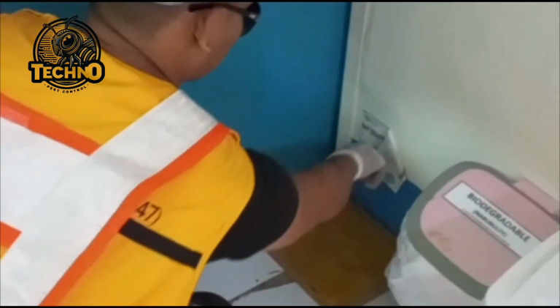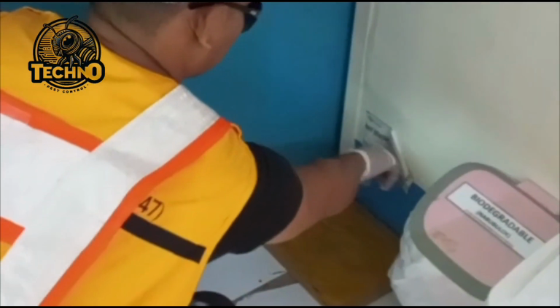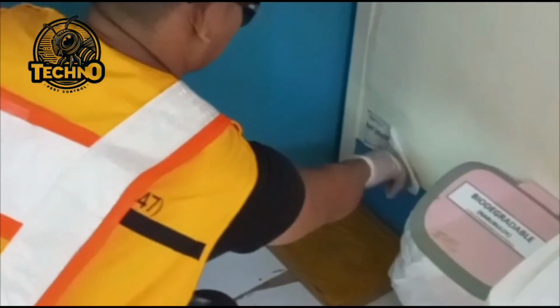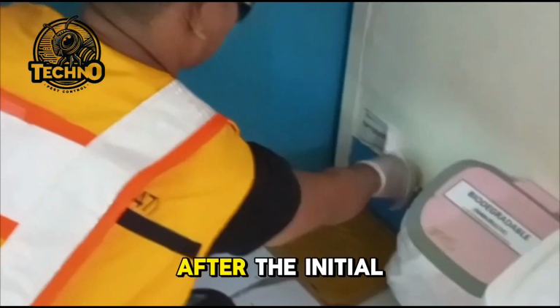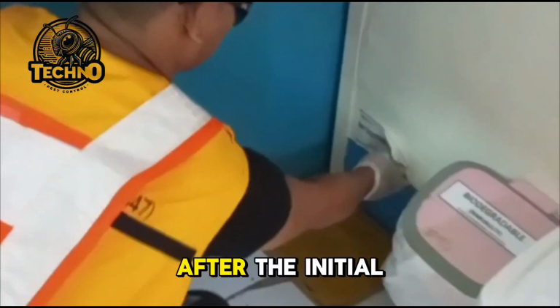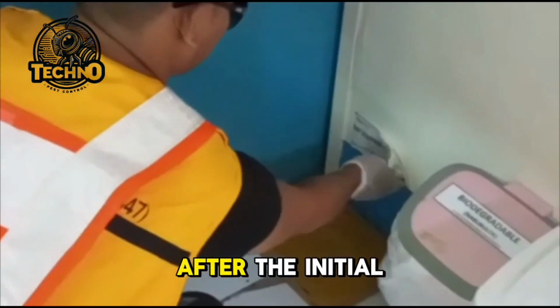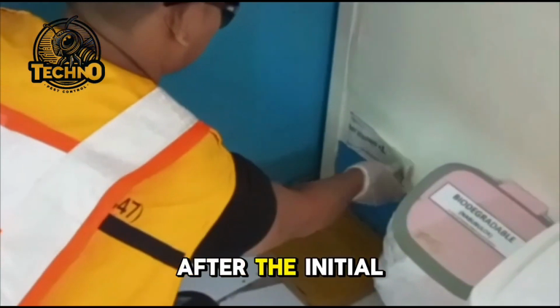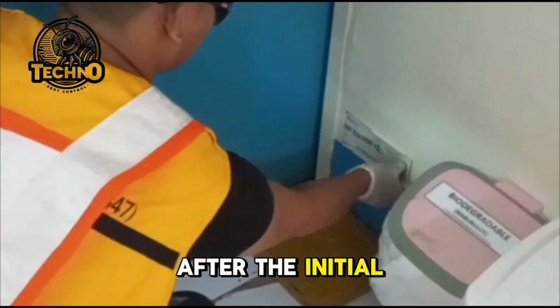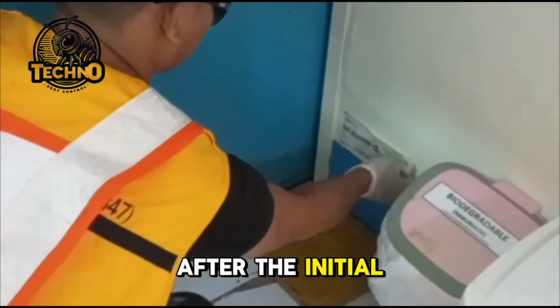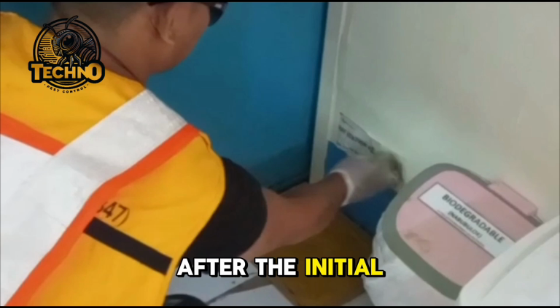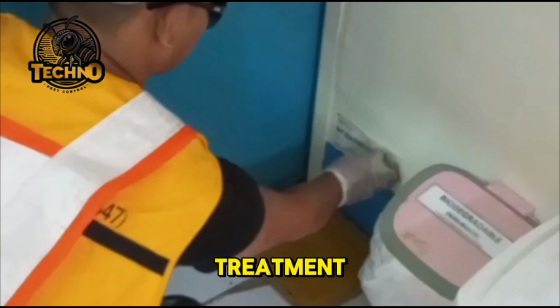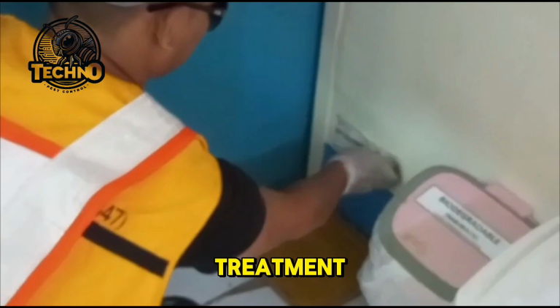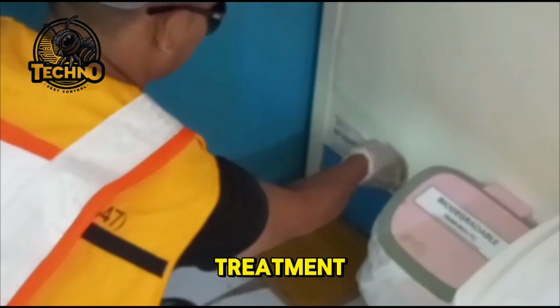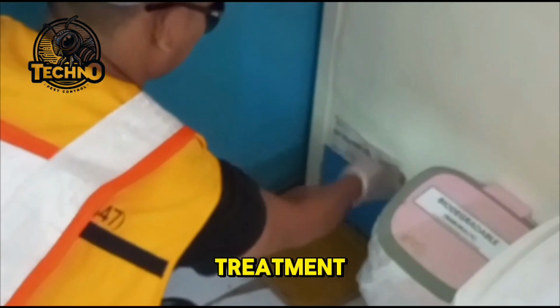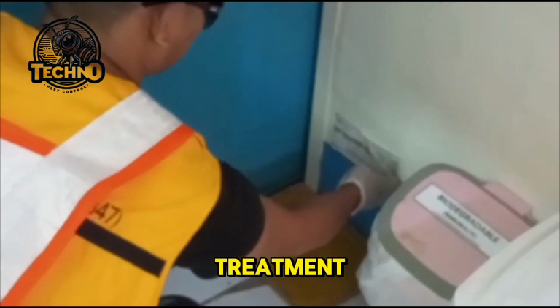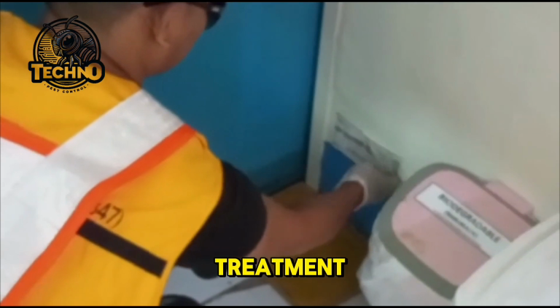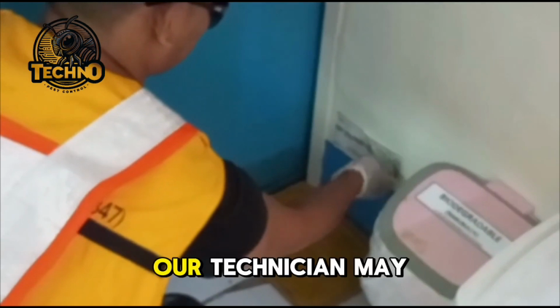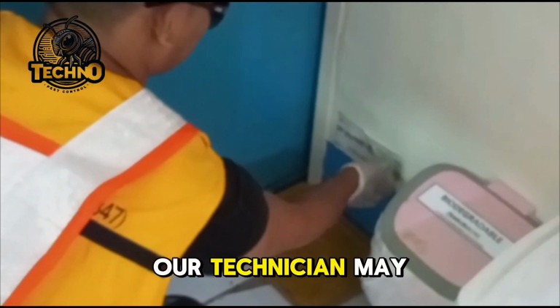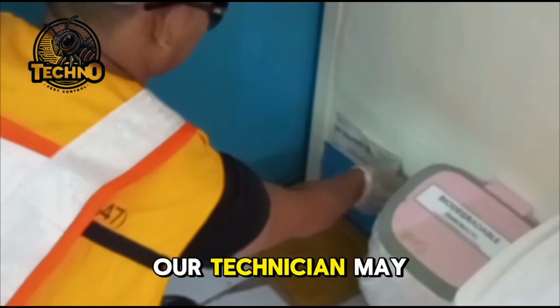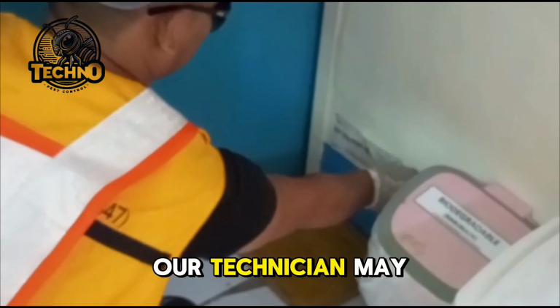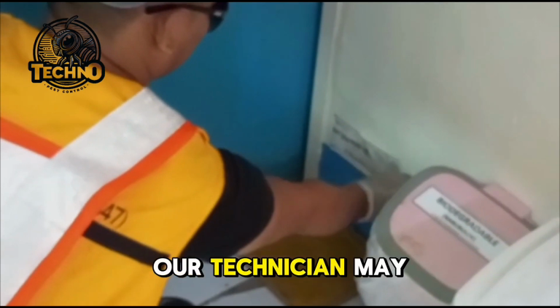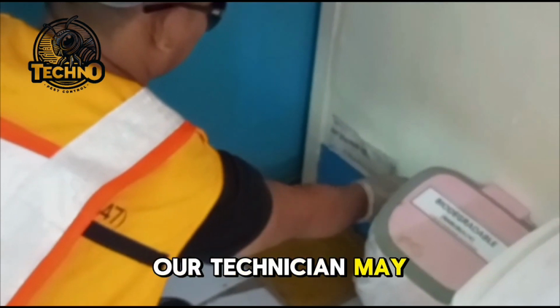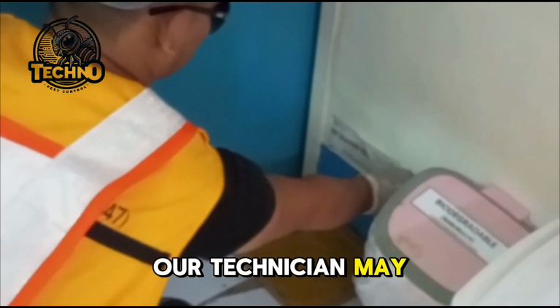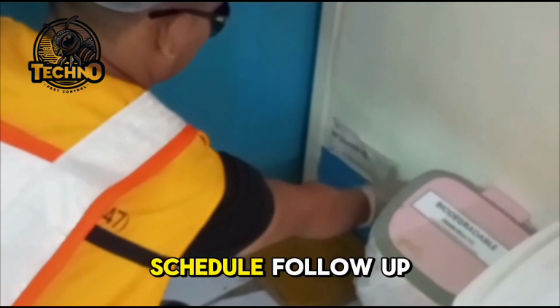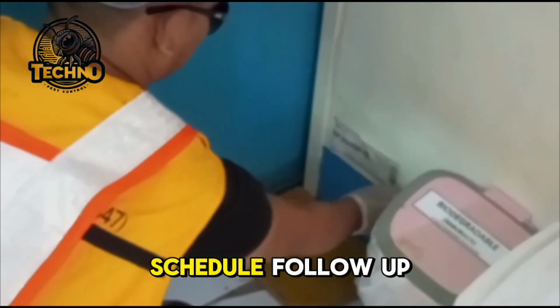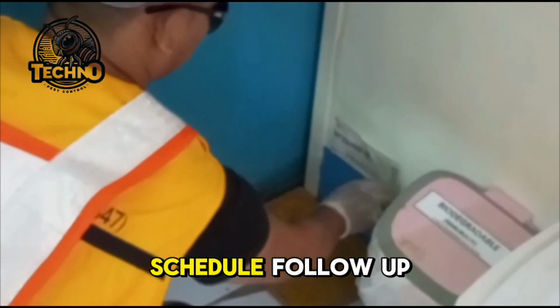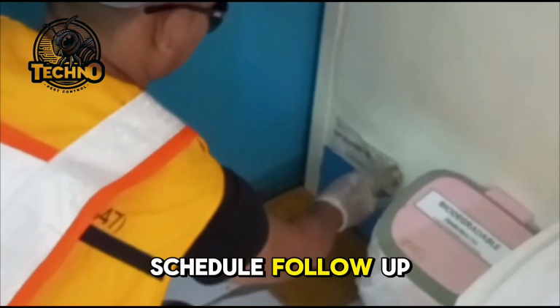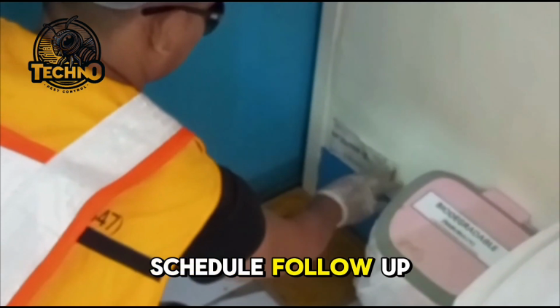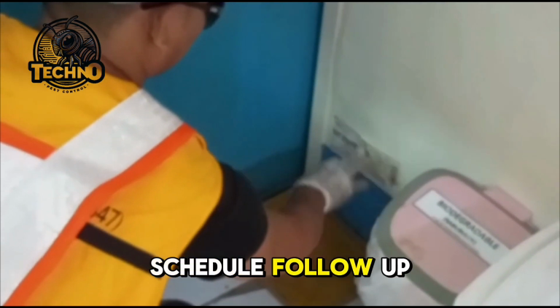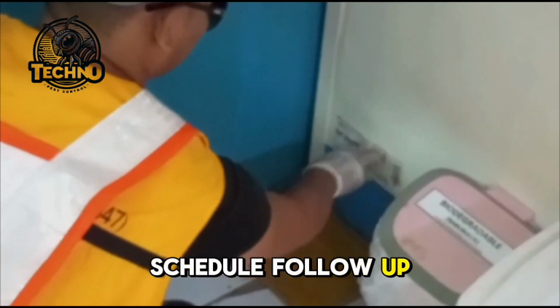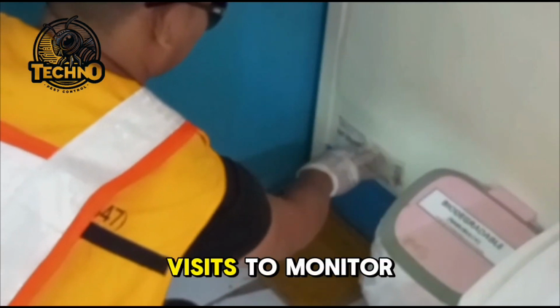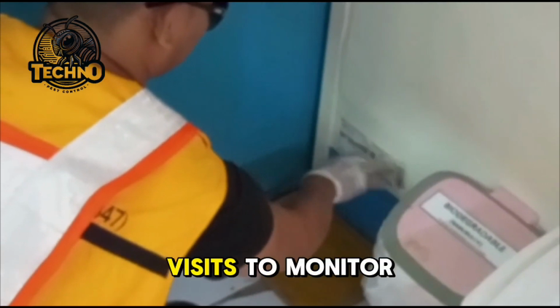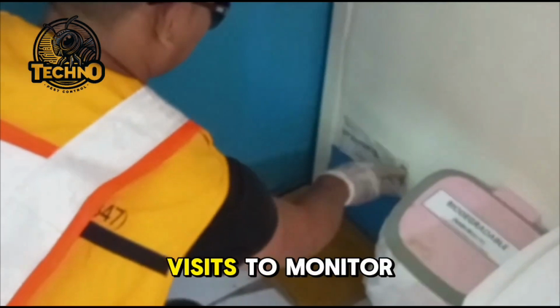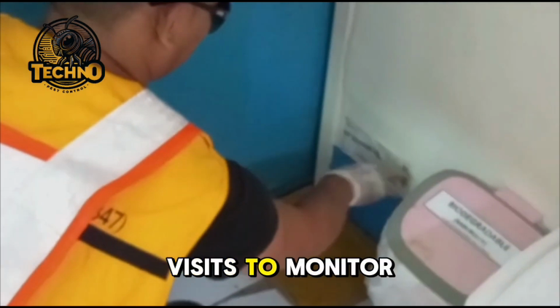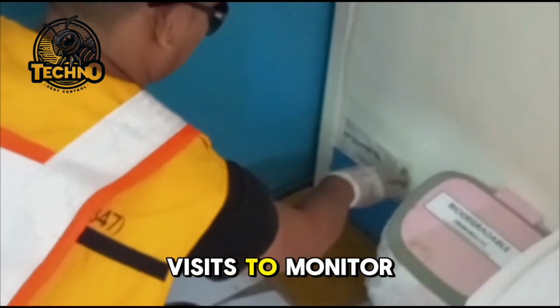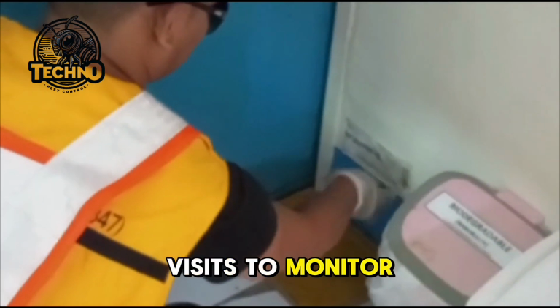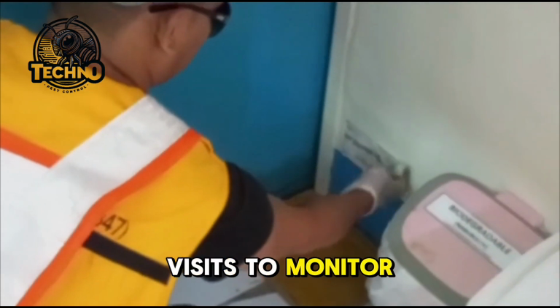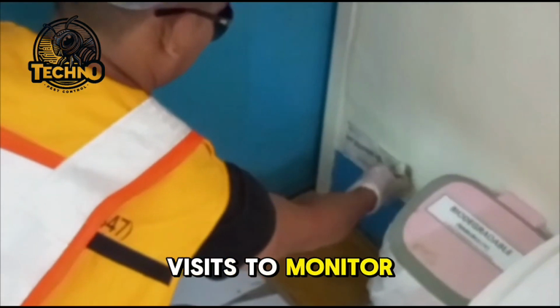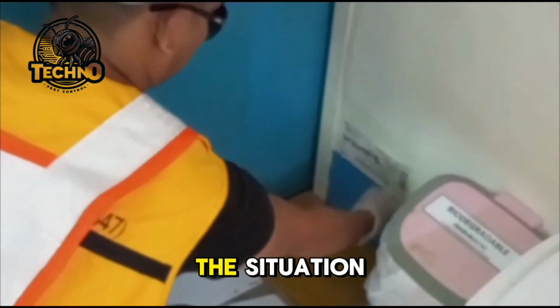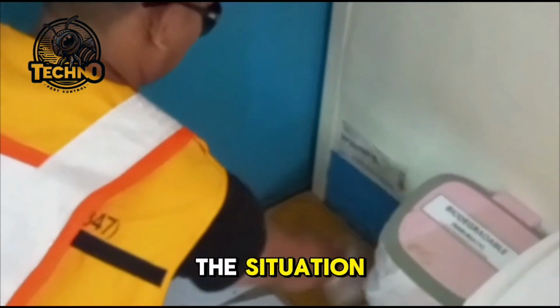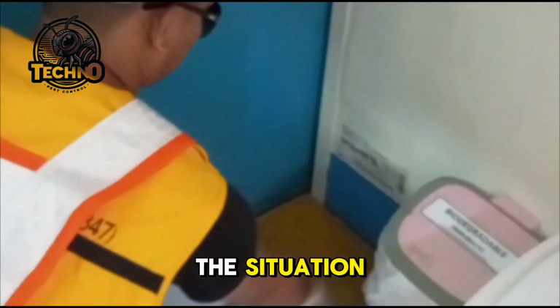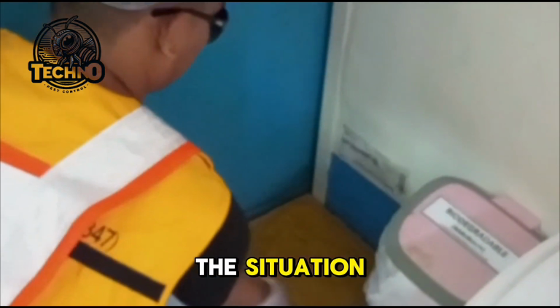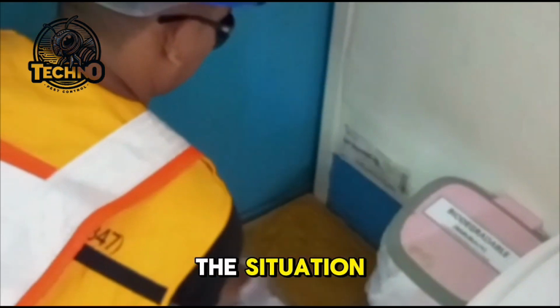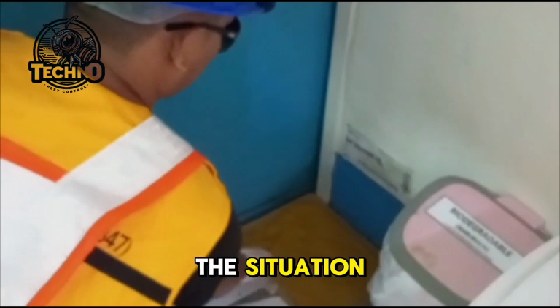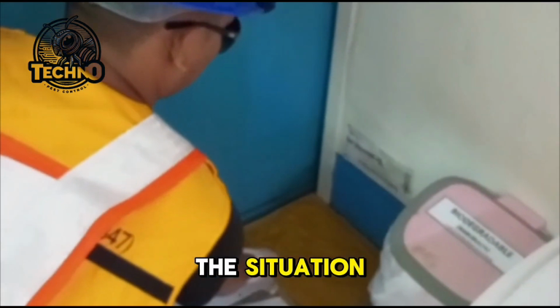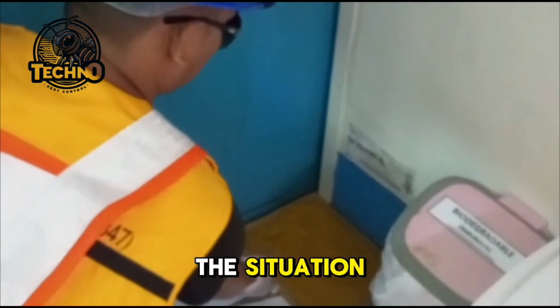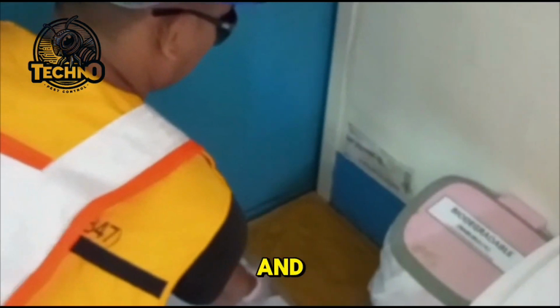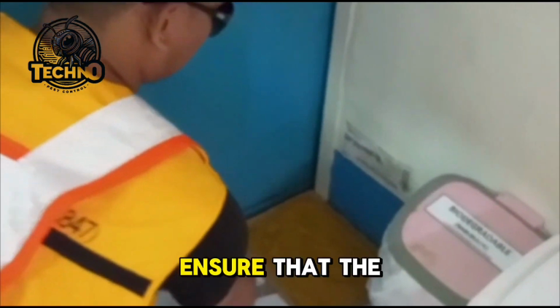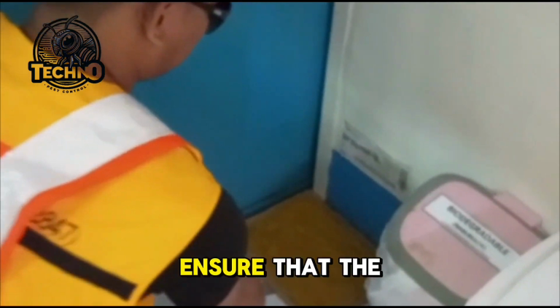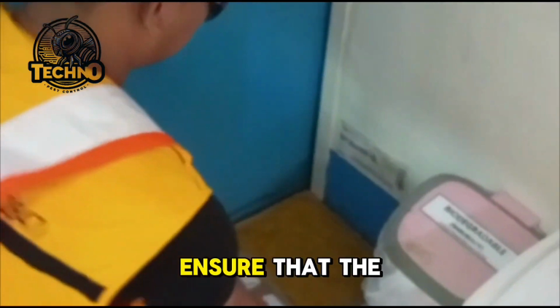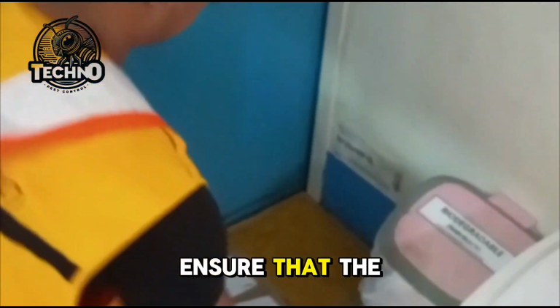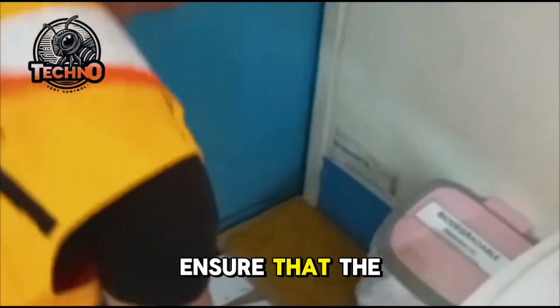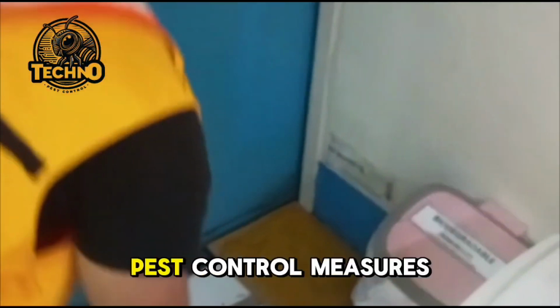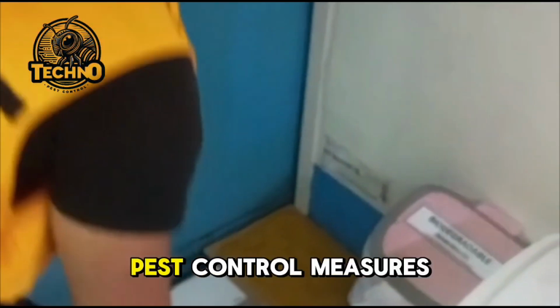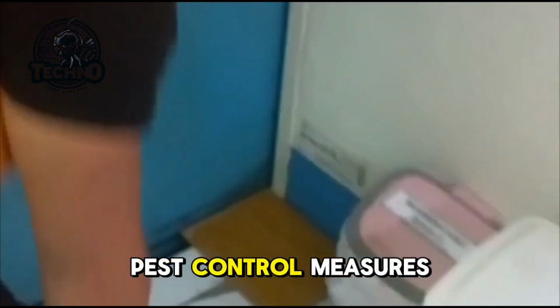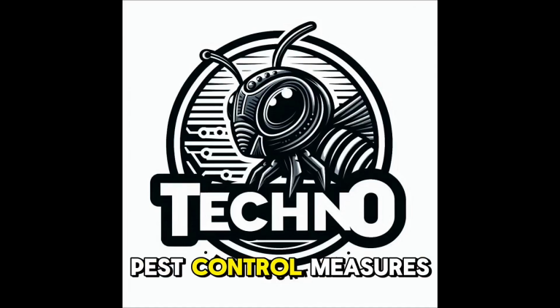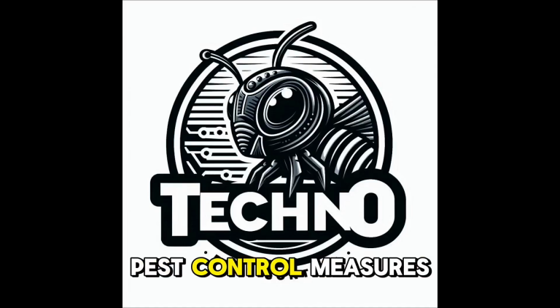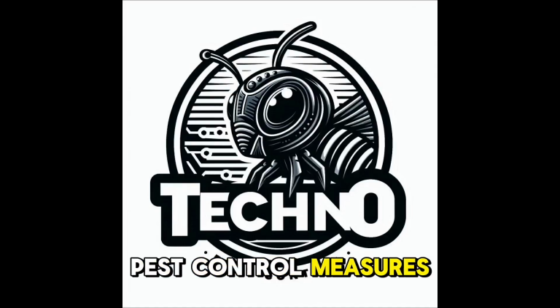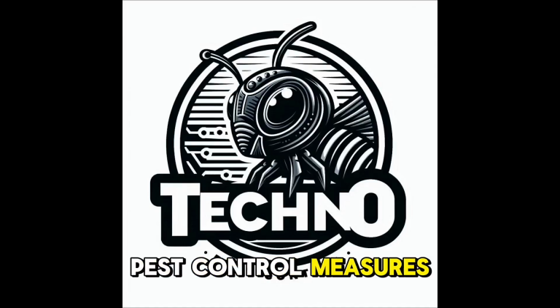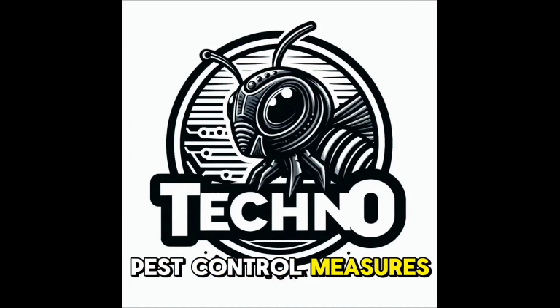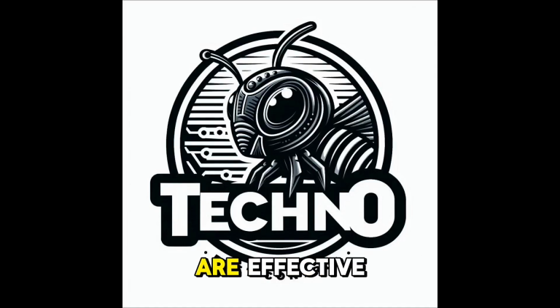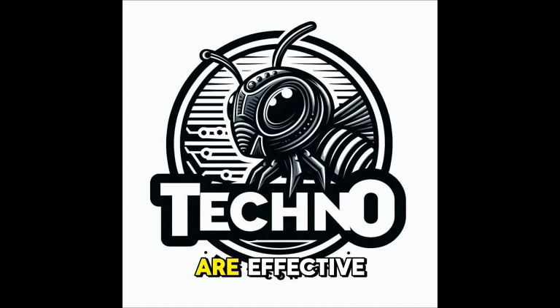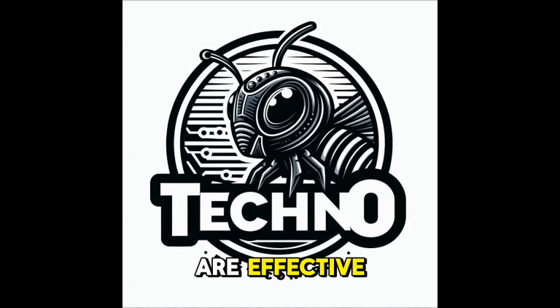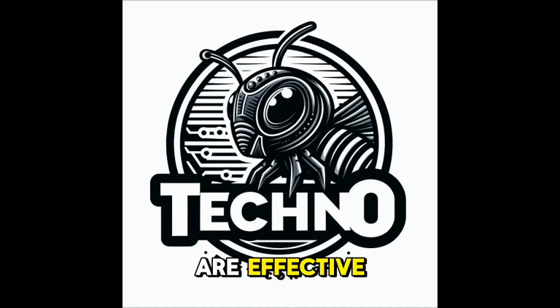After the initial treatment, our technician may schedule follow-up visits to monitor the situation and ensure that the pest control measures are effective.